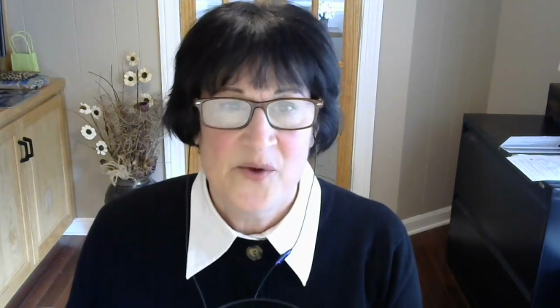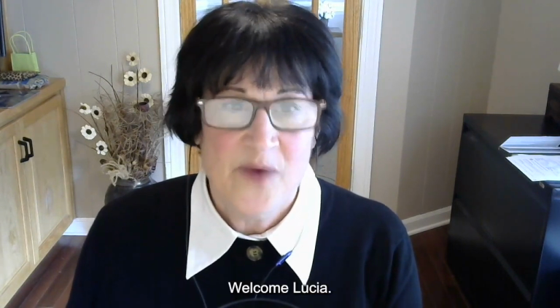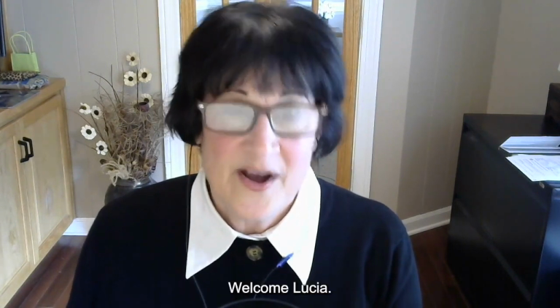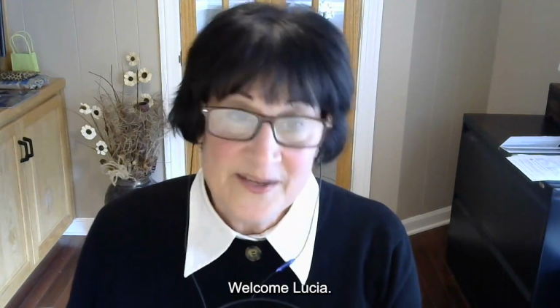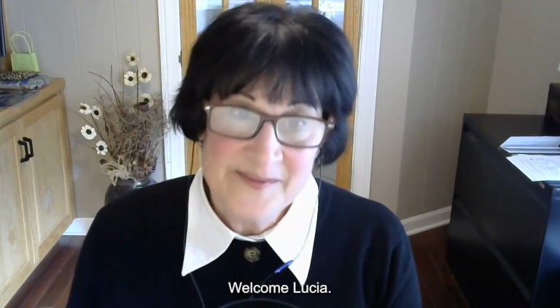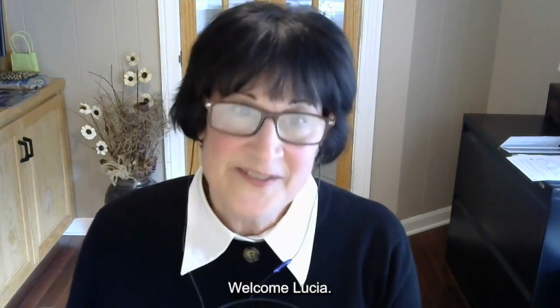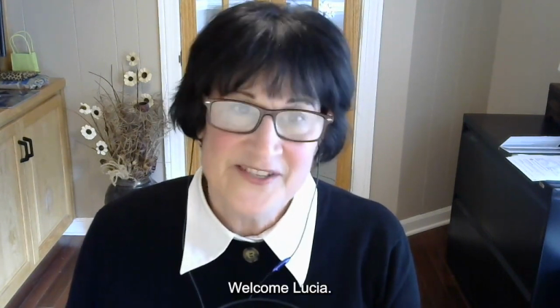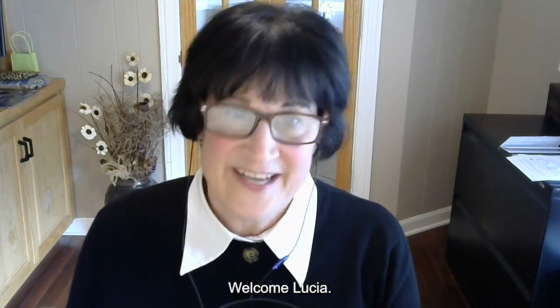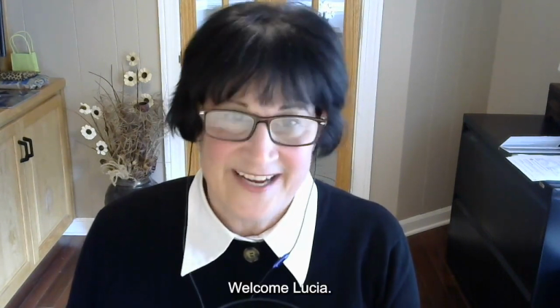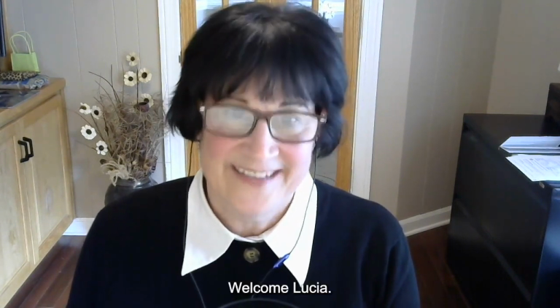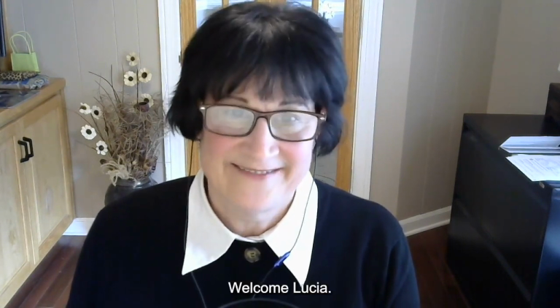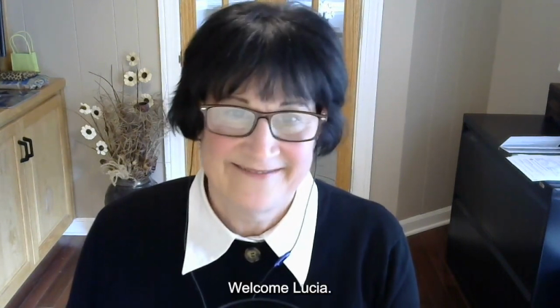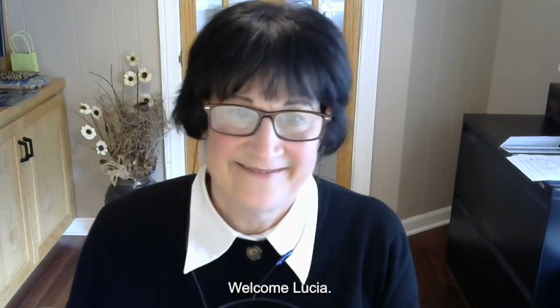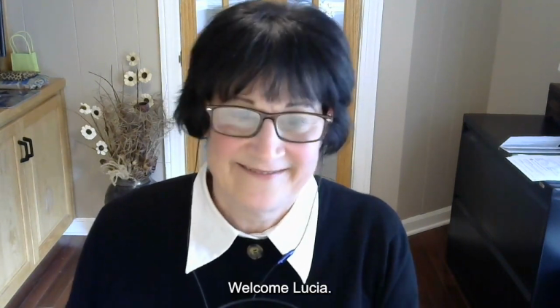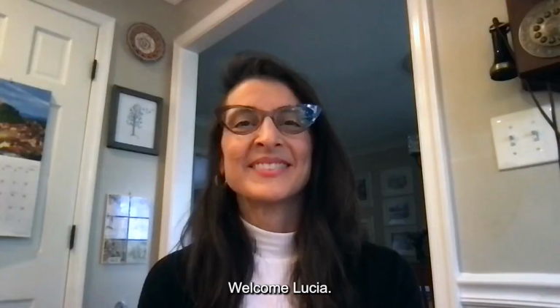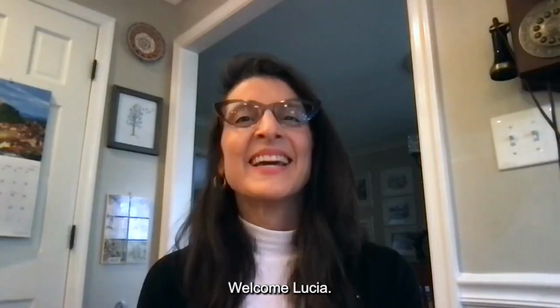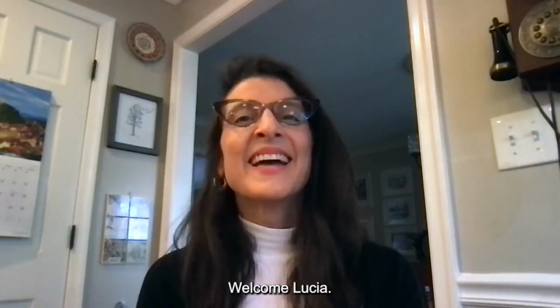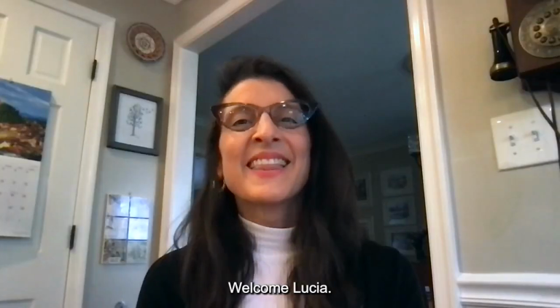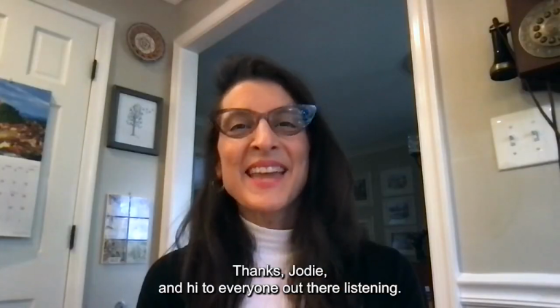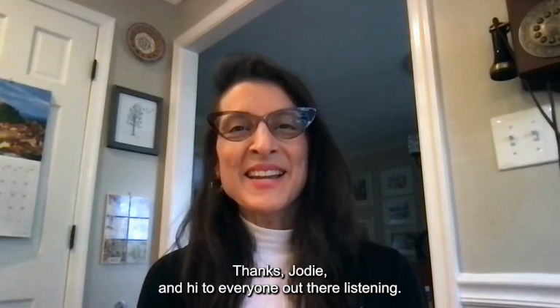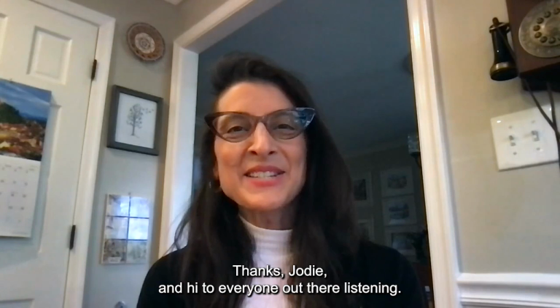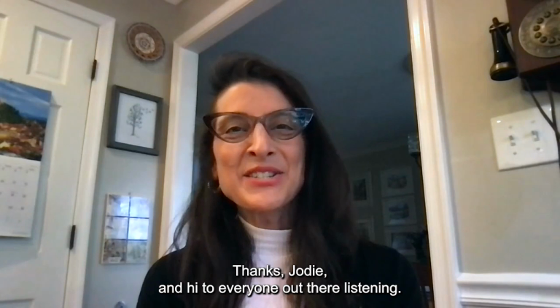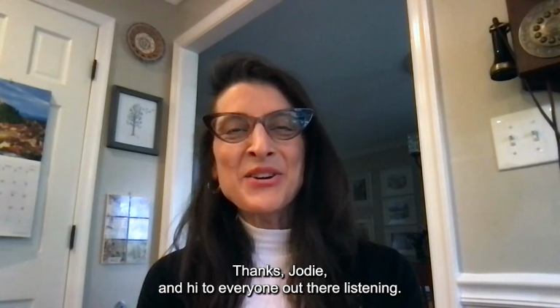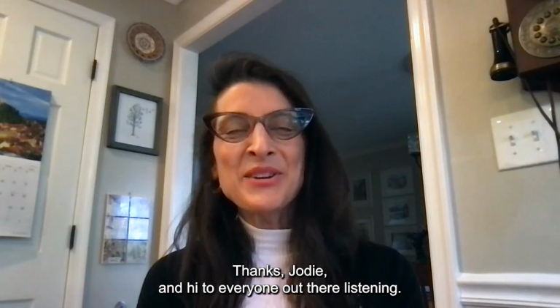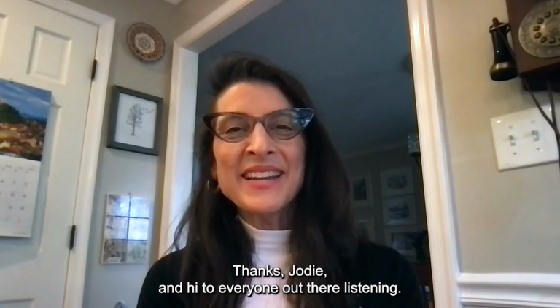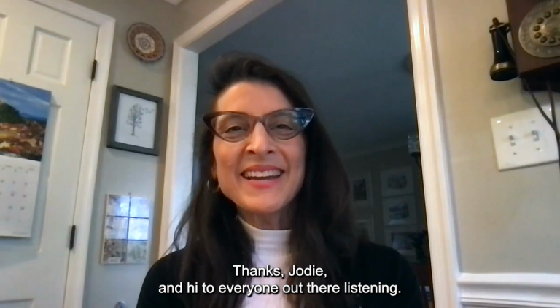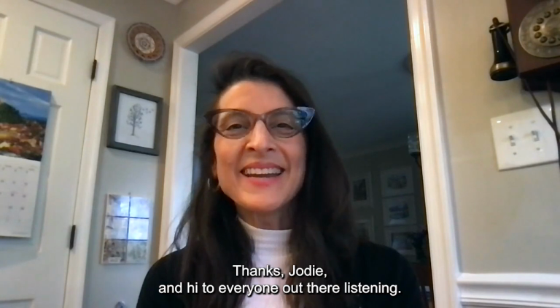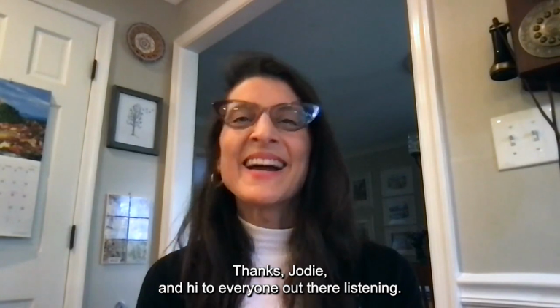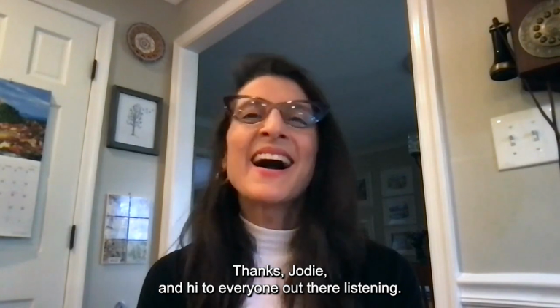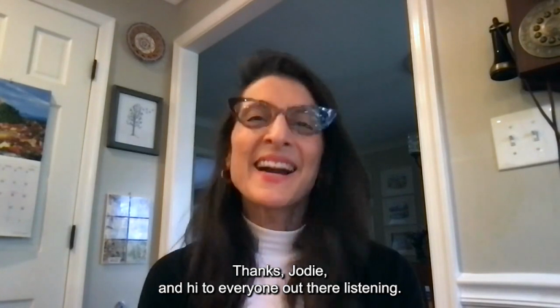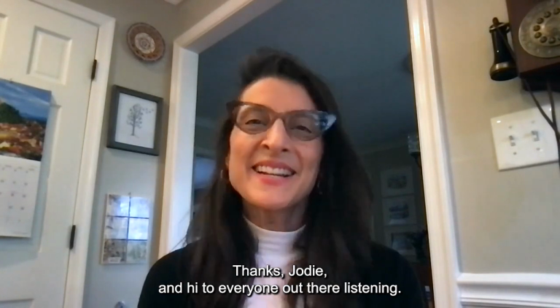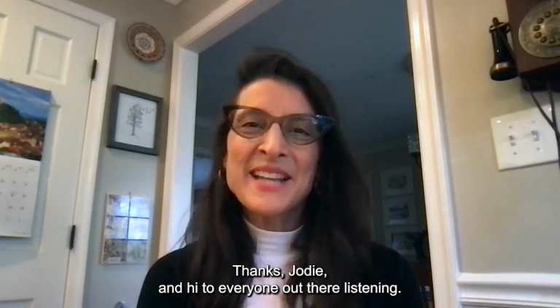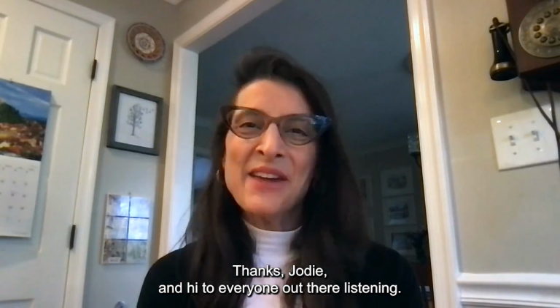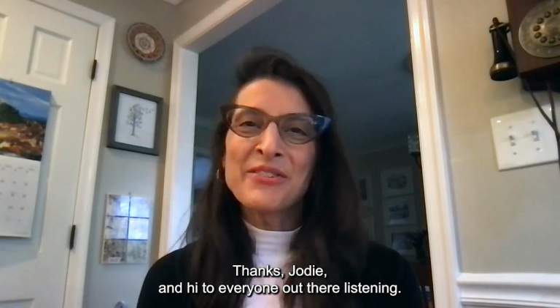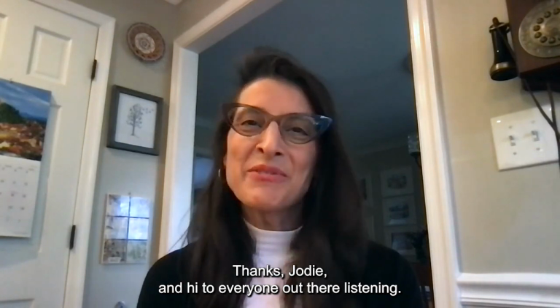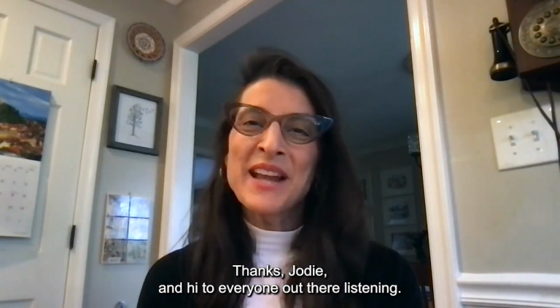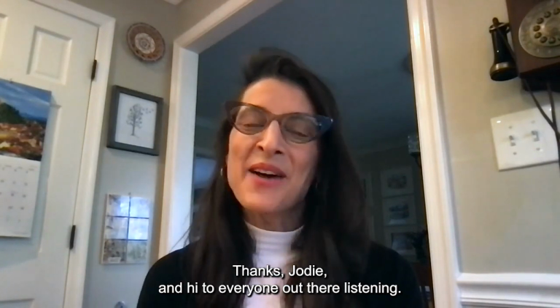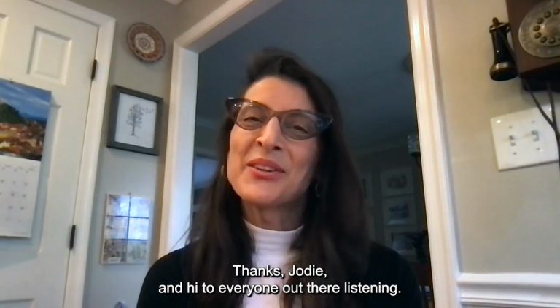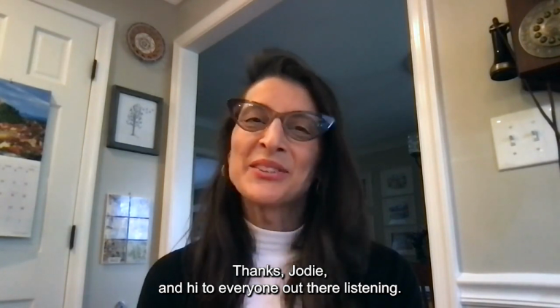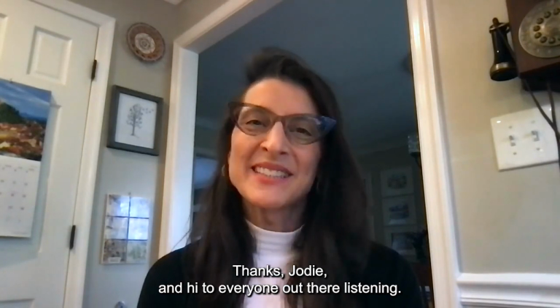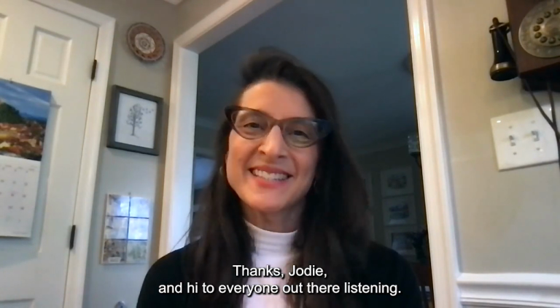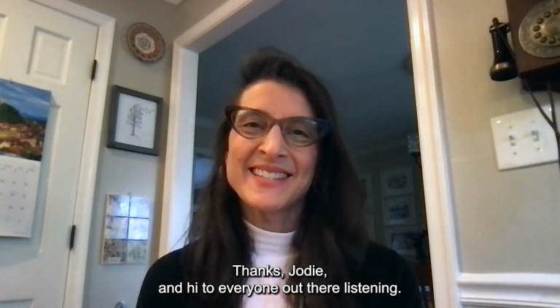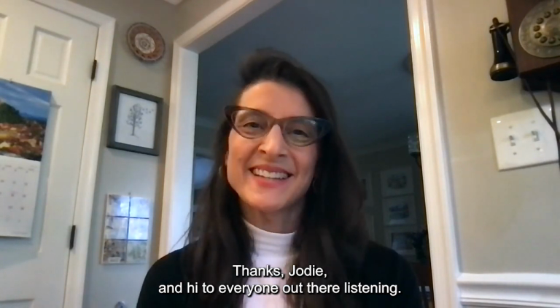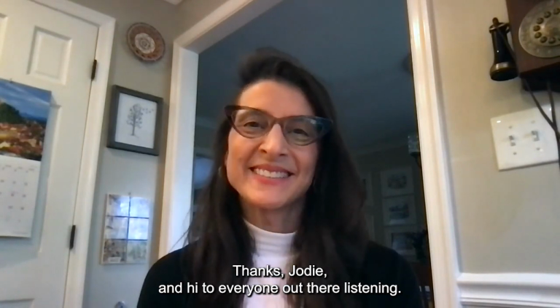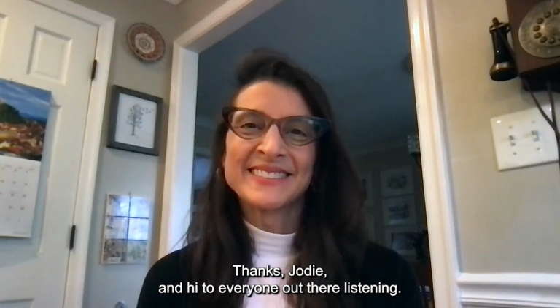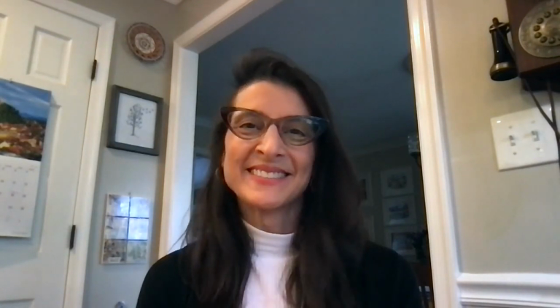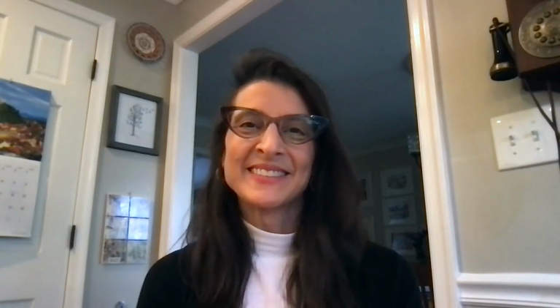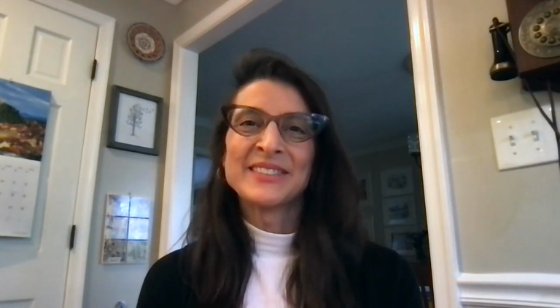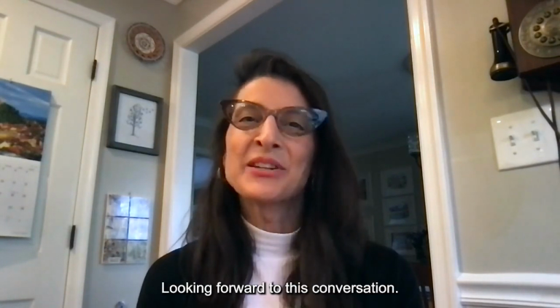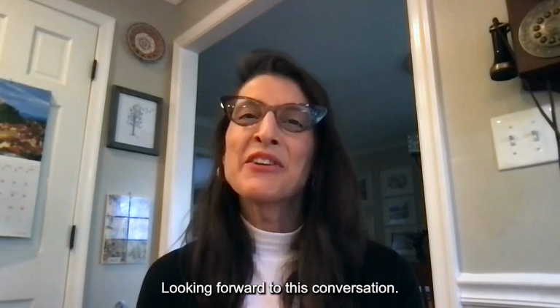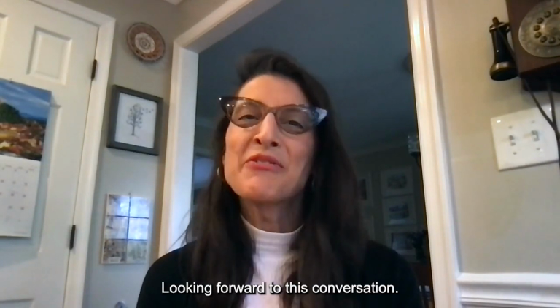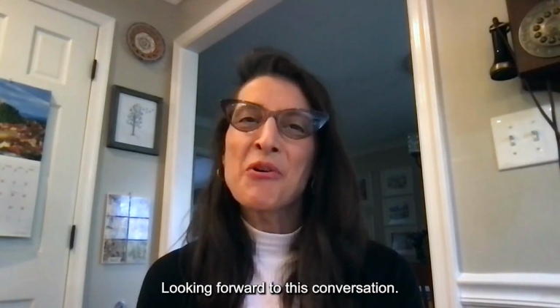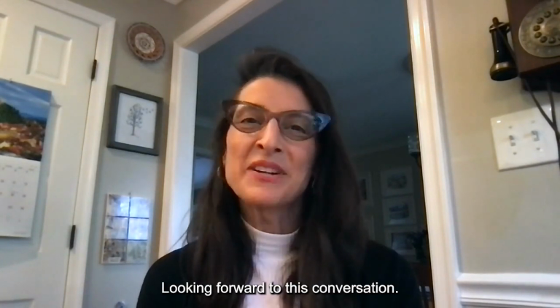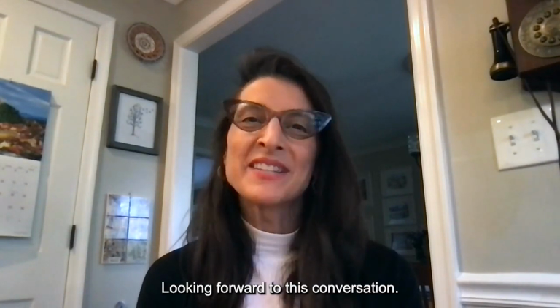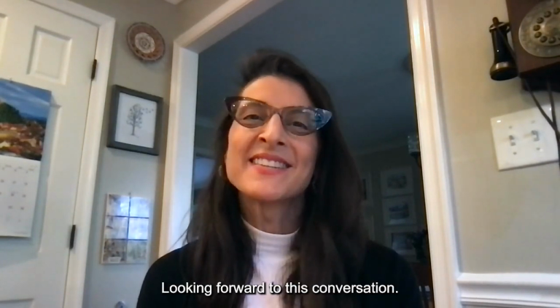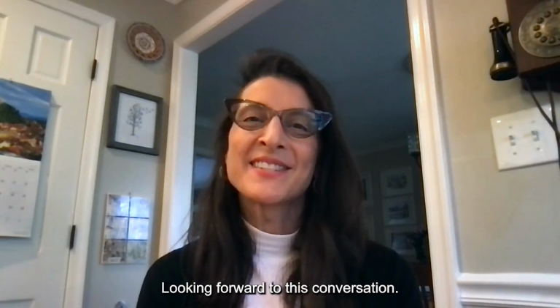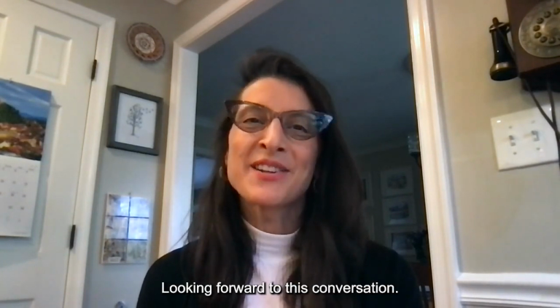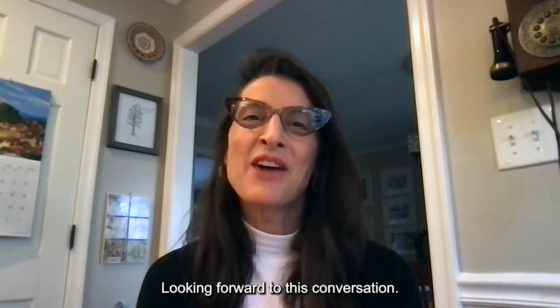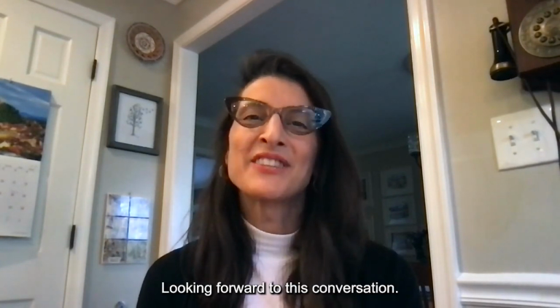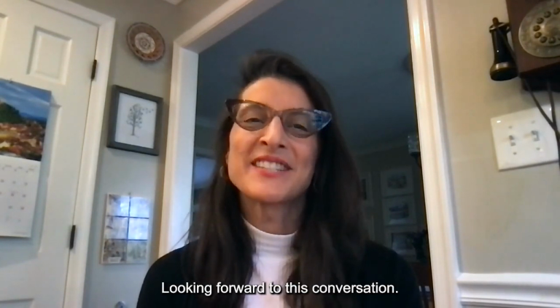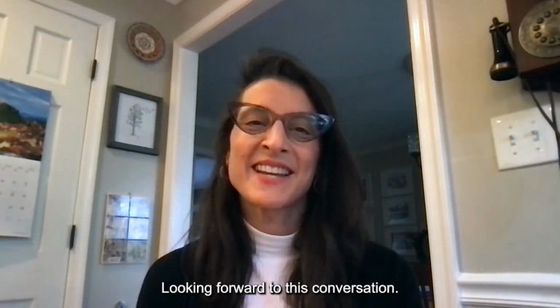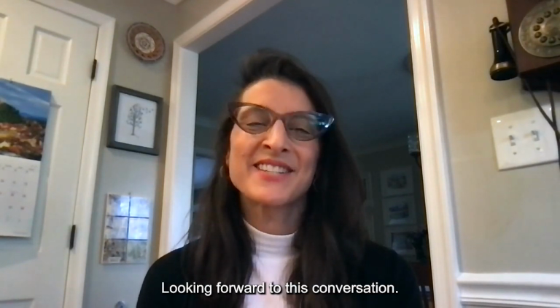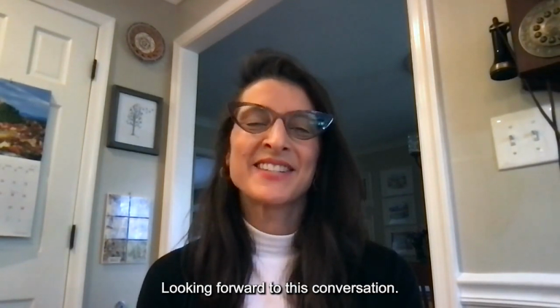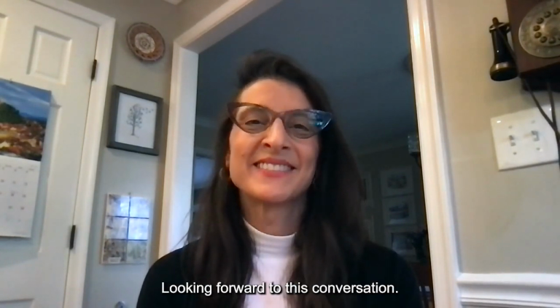Welcome, Lucia. Thanks, Jody, and hi to everyone out there listening. Looking forward to this conversation.